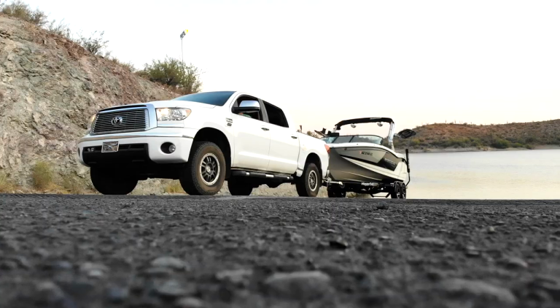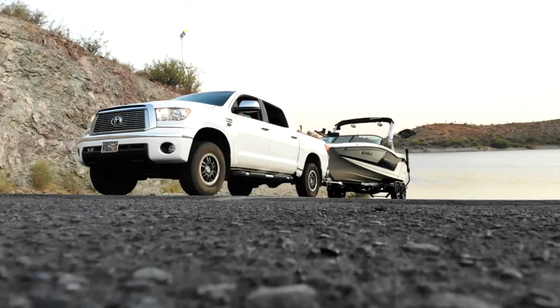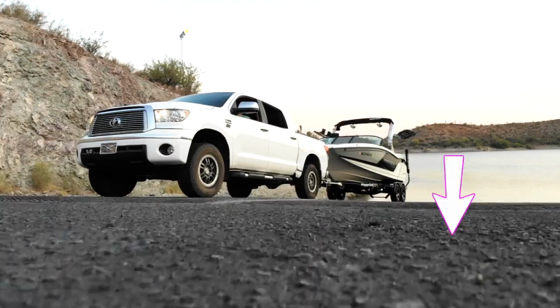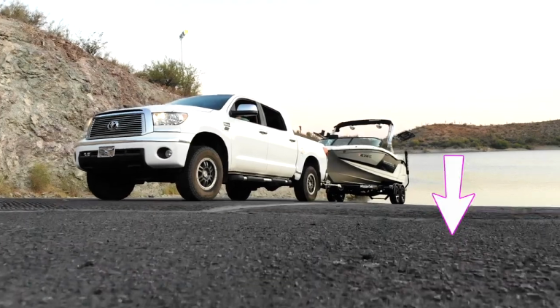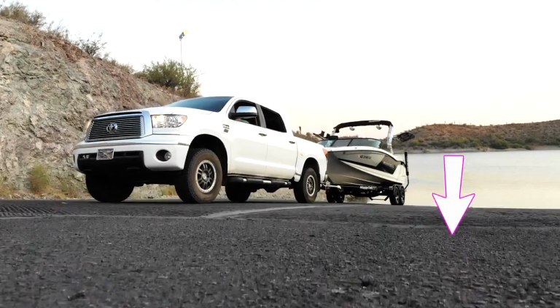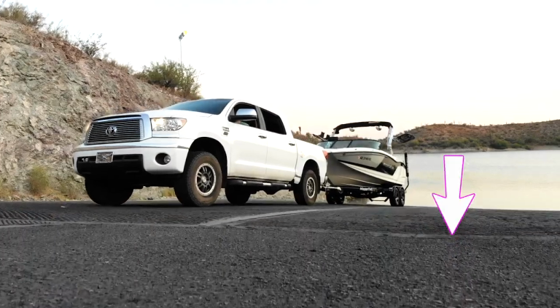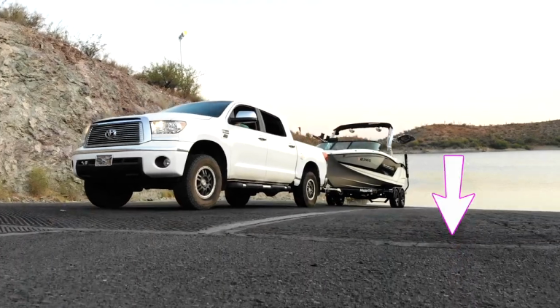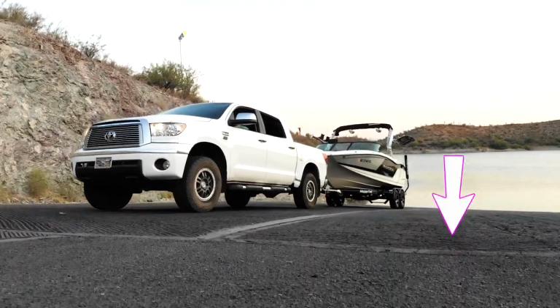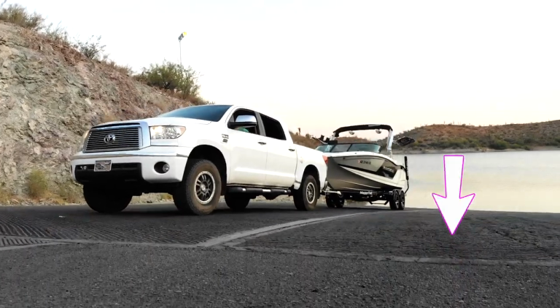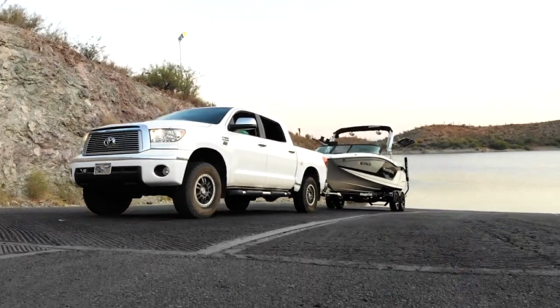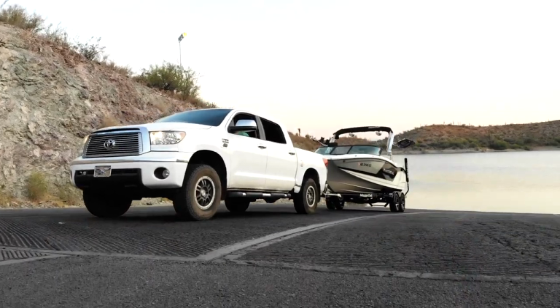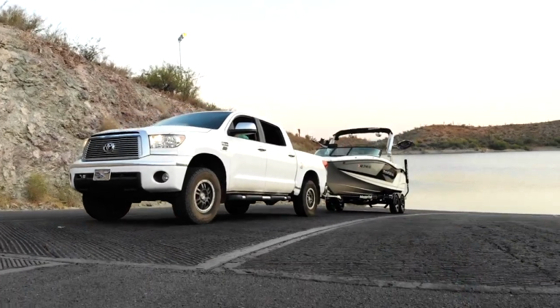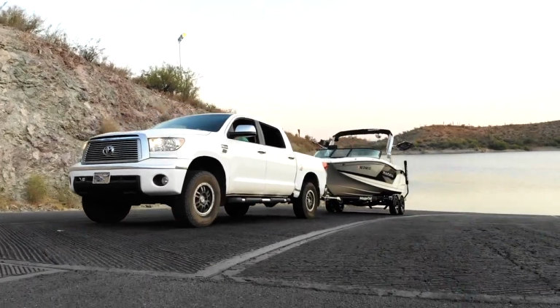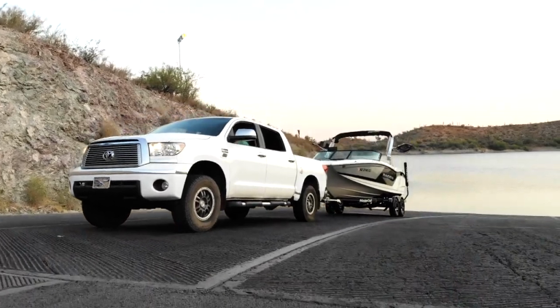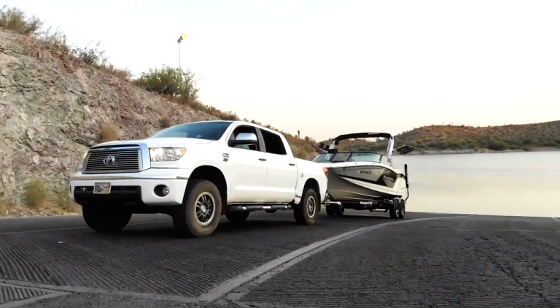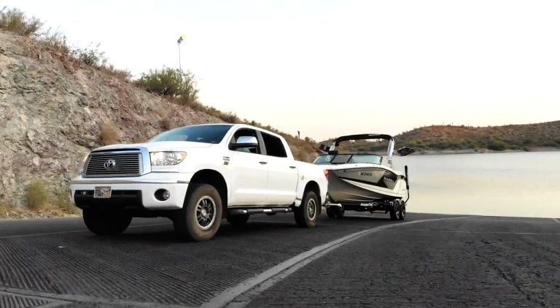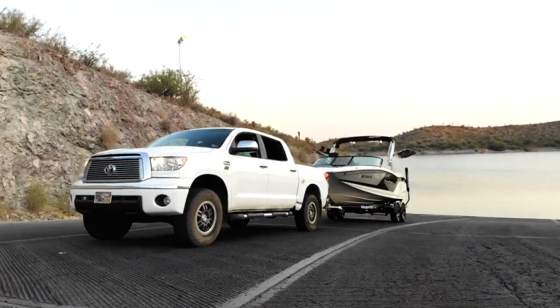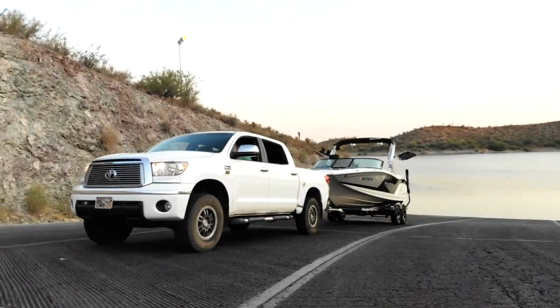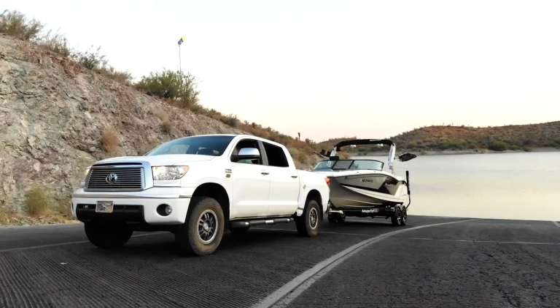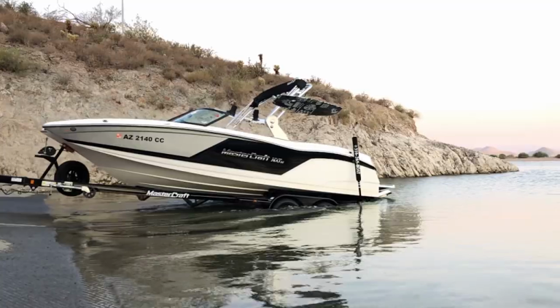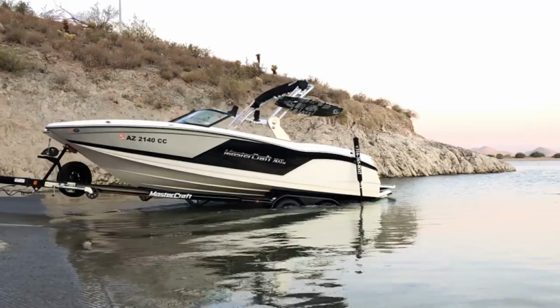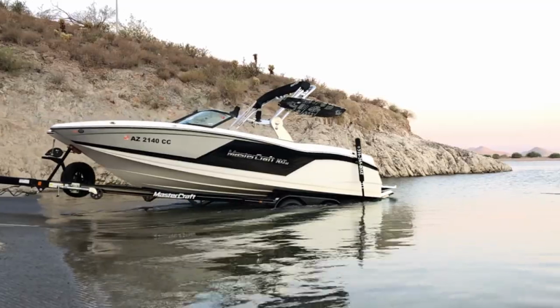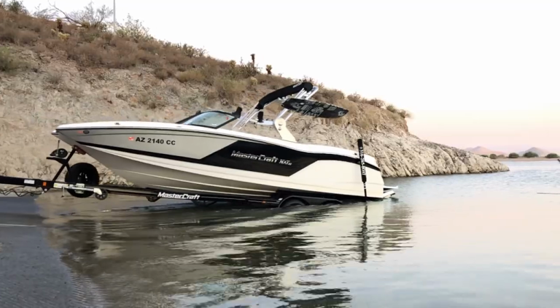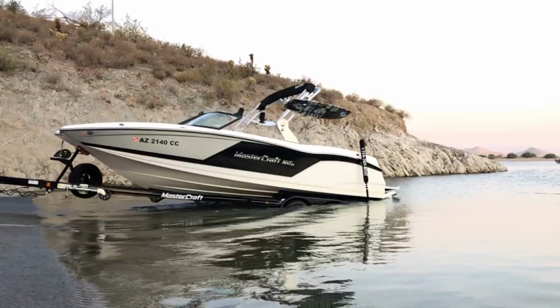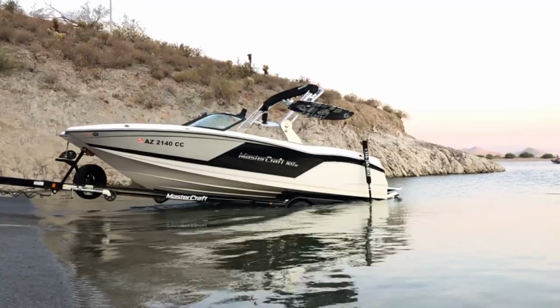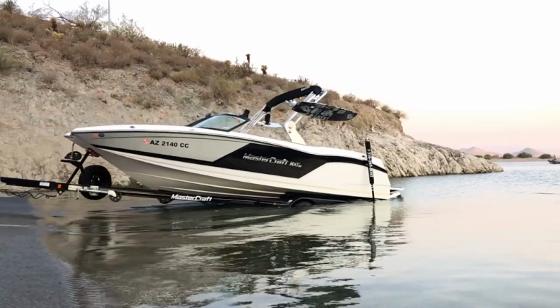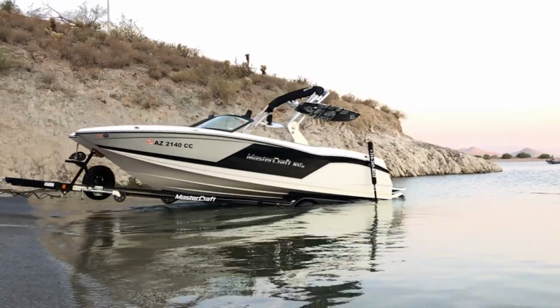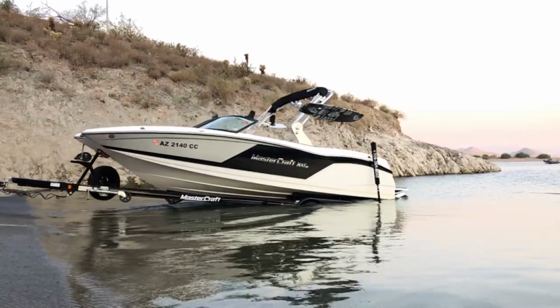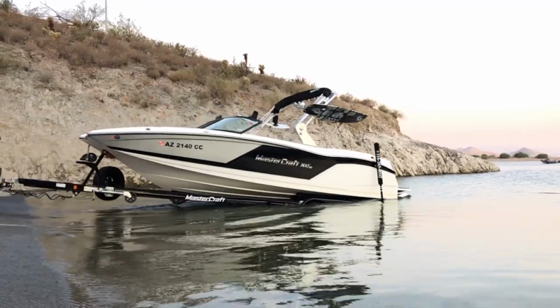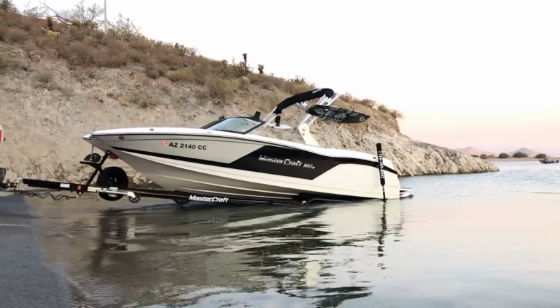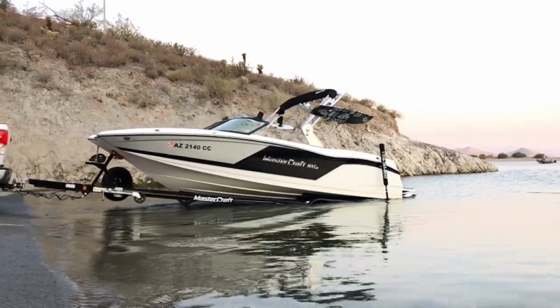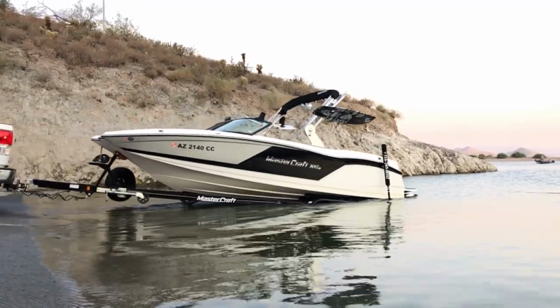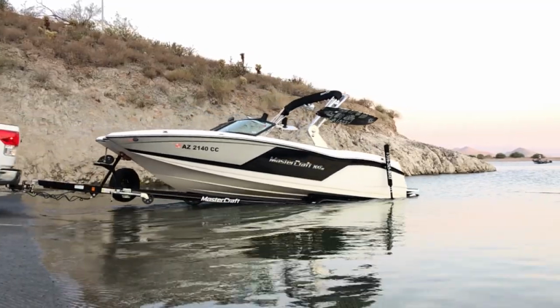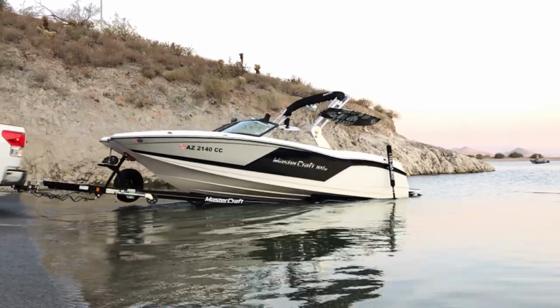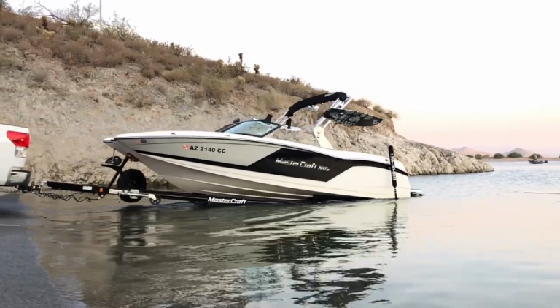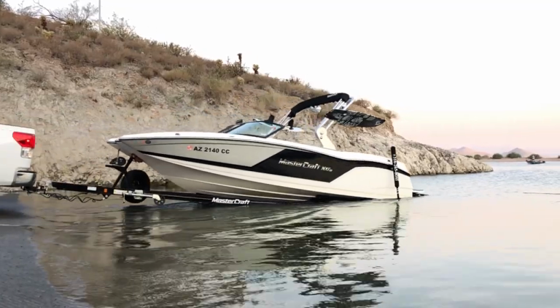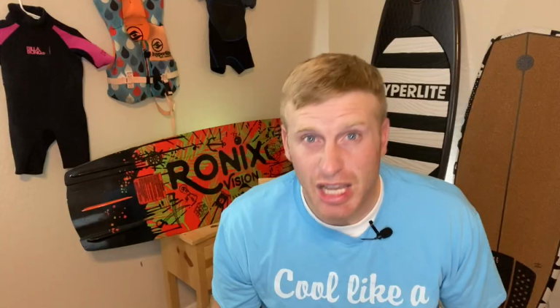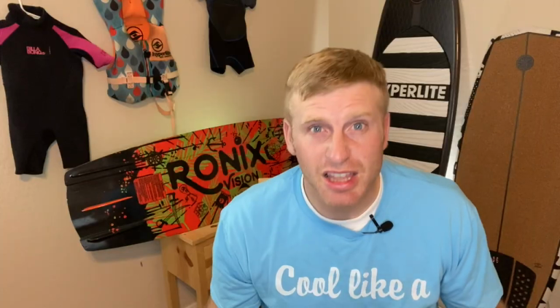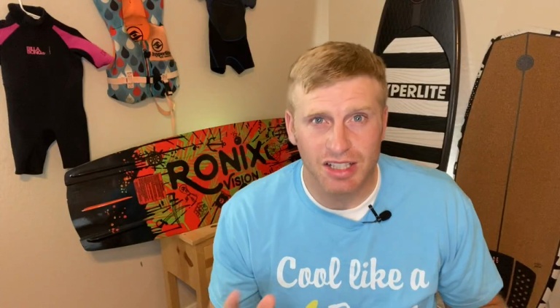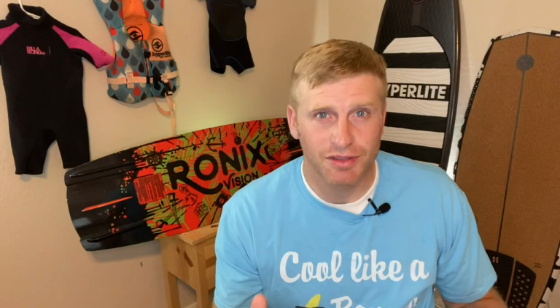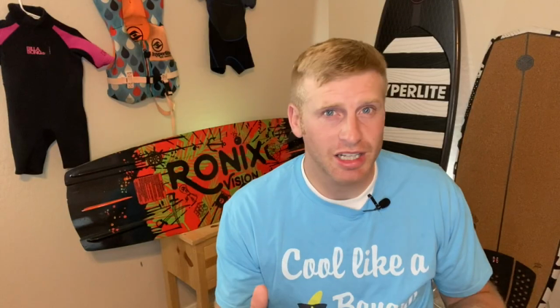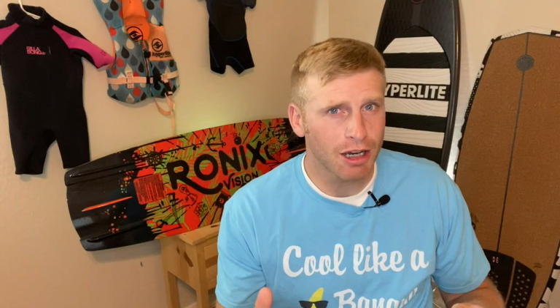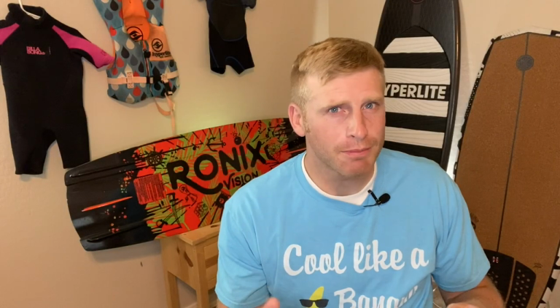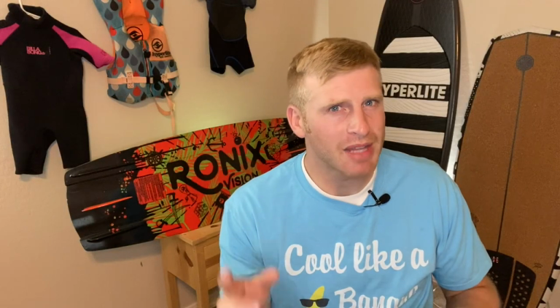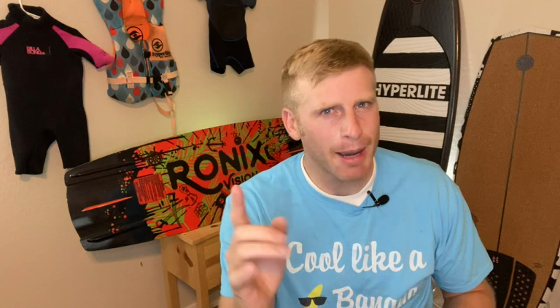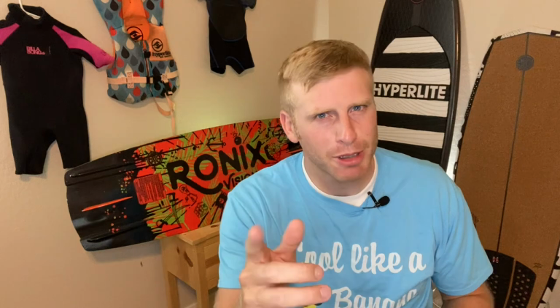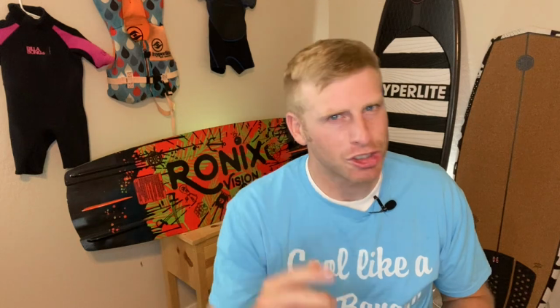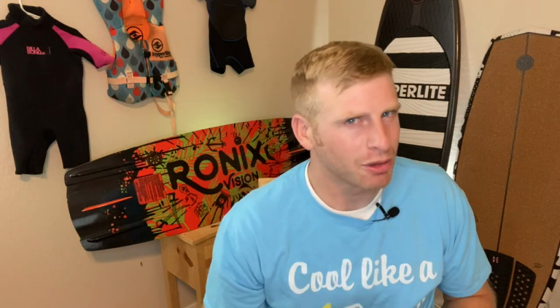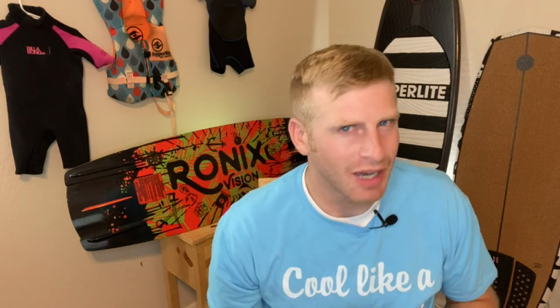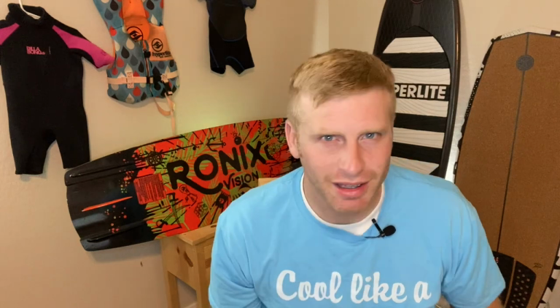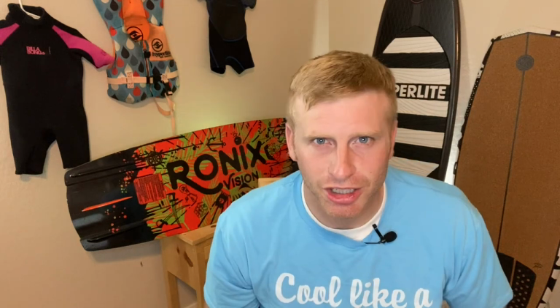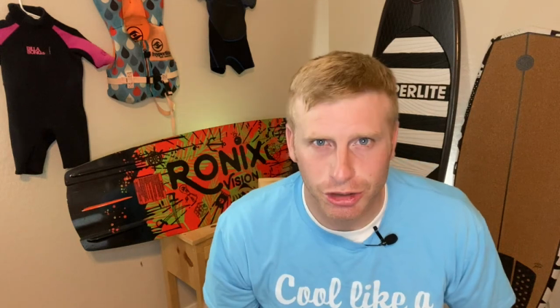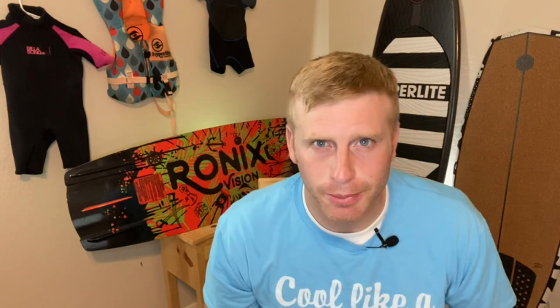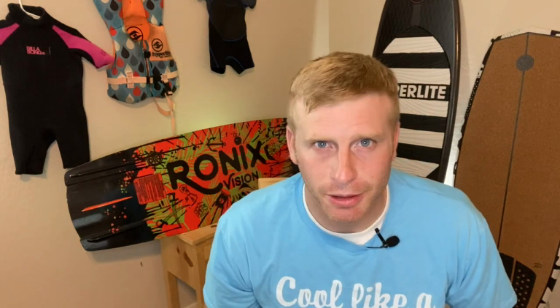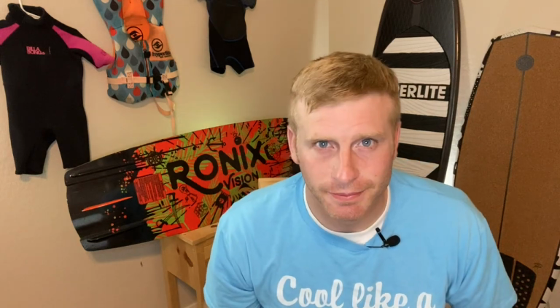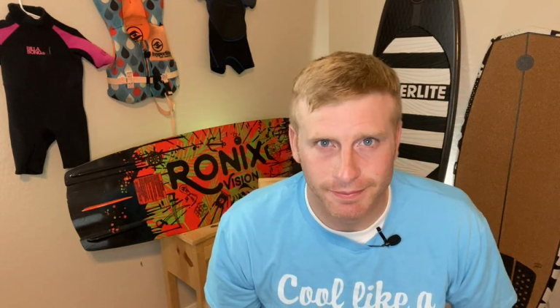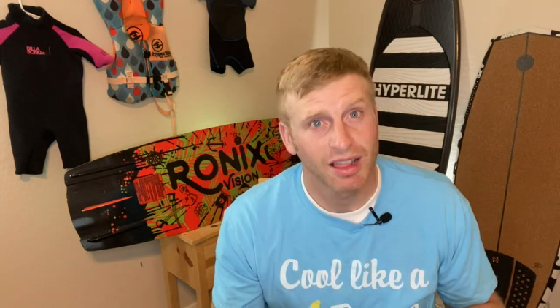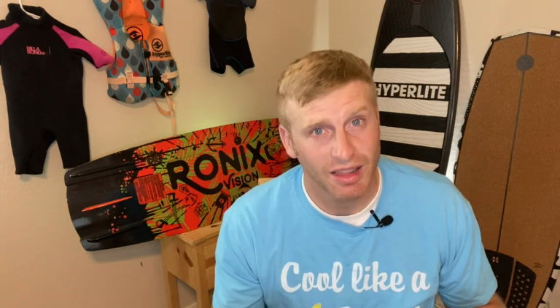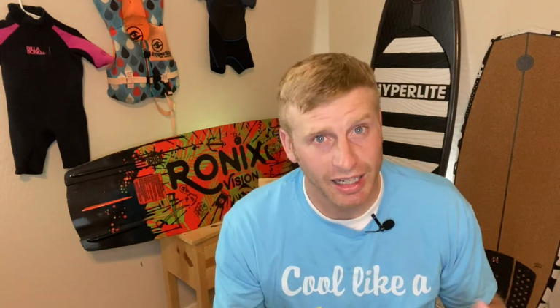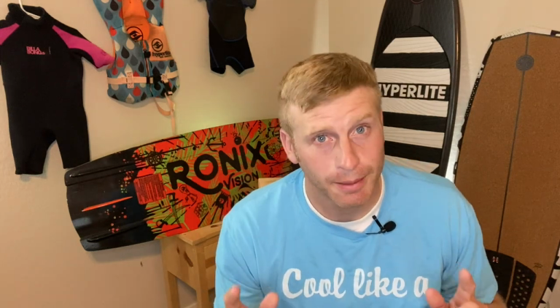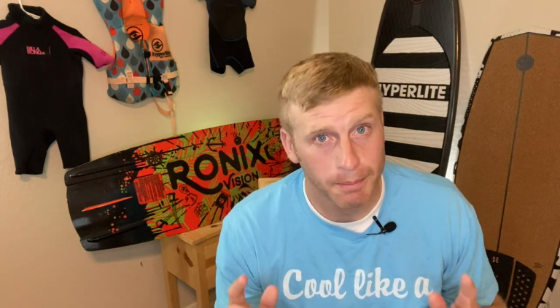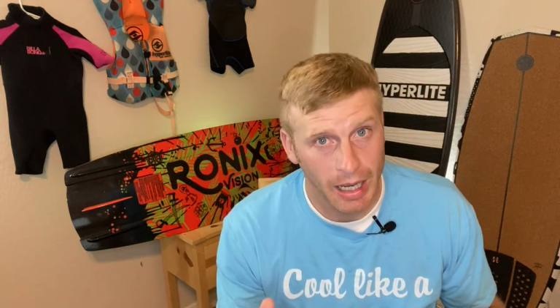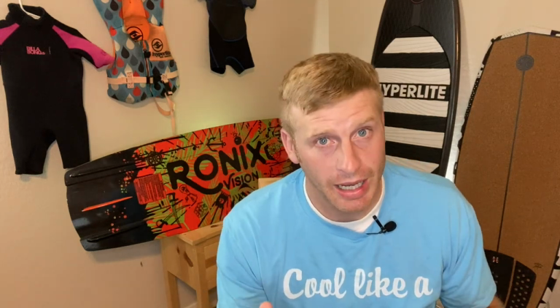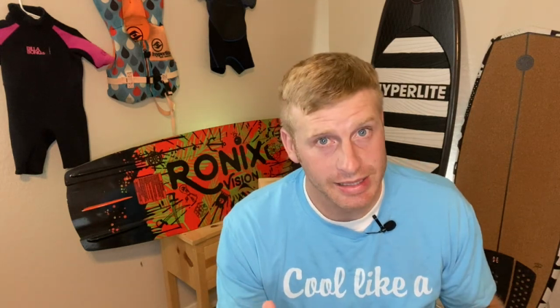This is a boat ramp and this is someone launching their boat. In this video I'm going to show you how to launch your boat like a boss.